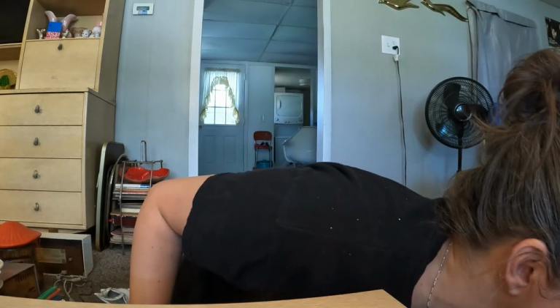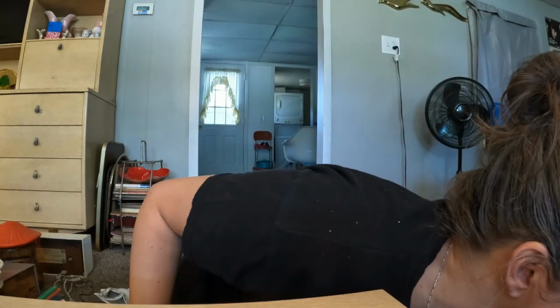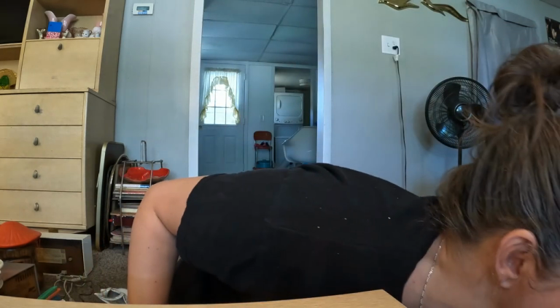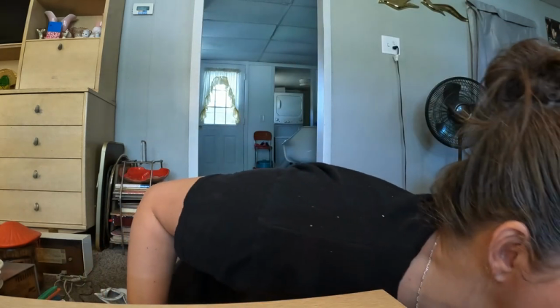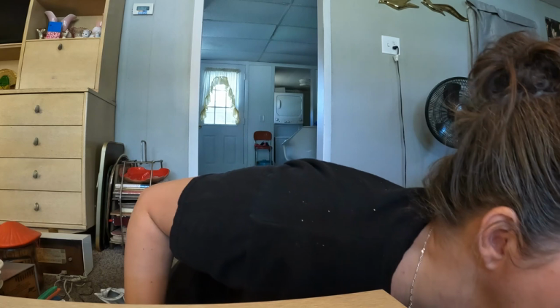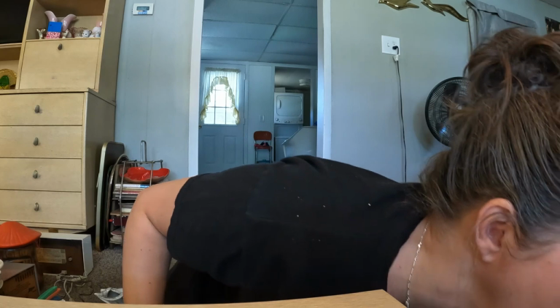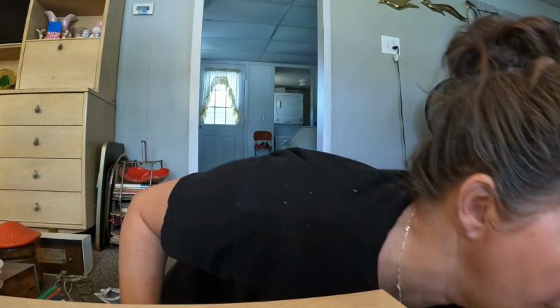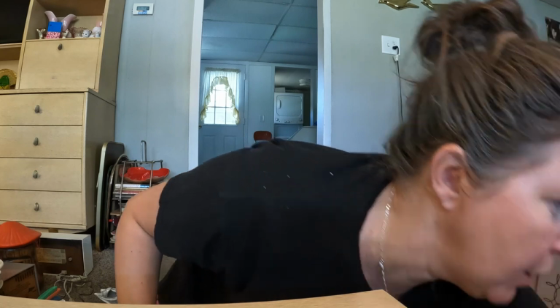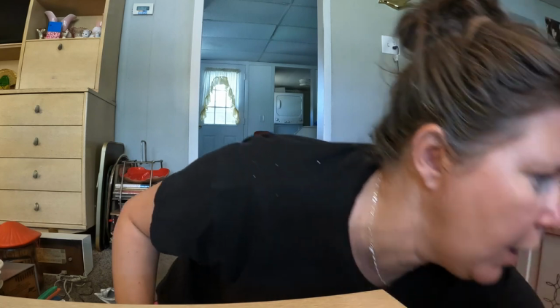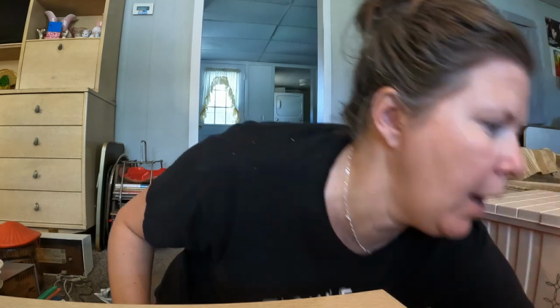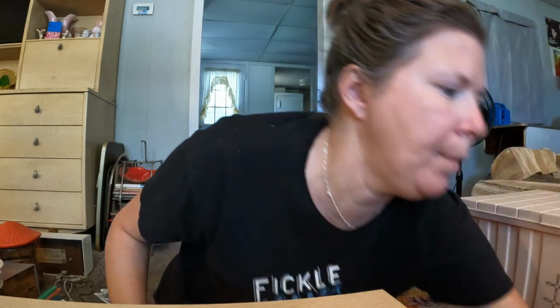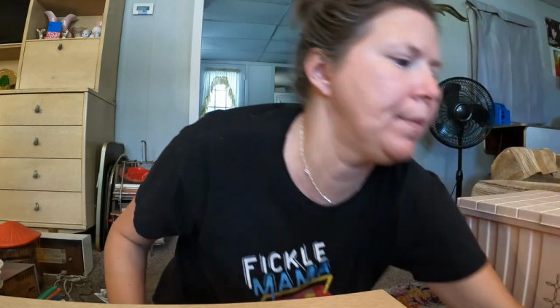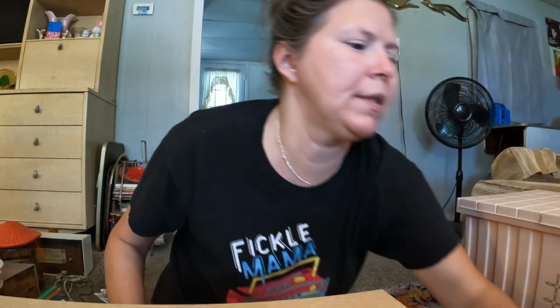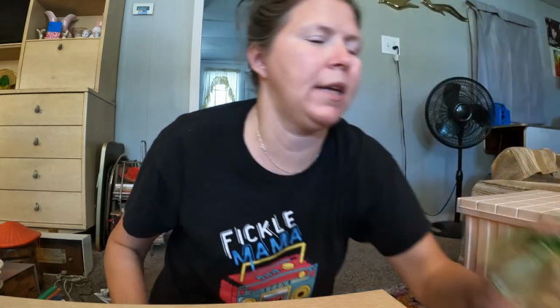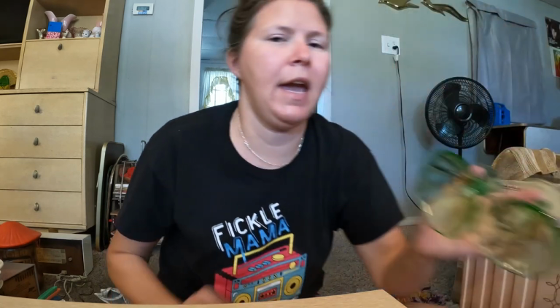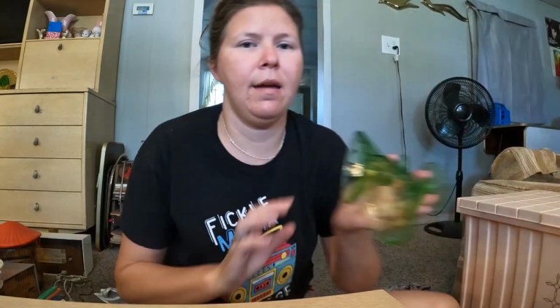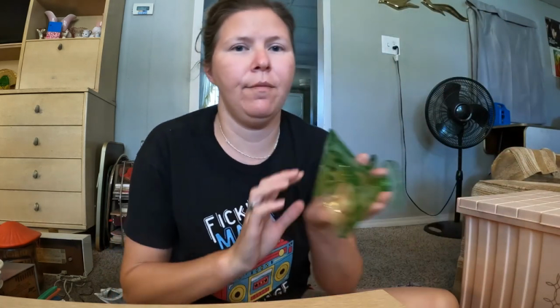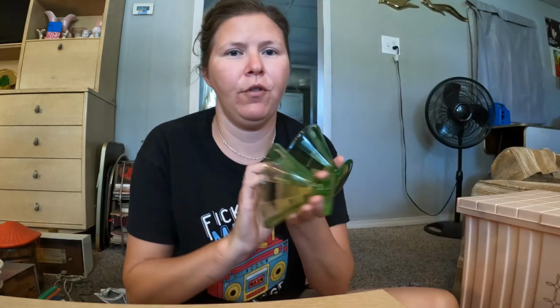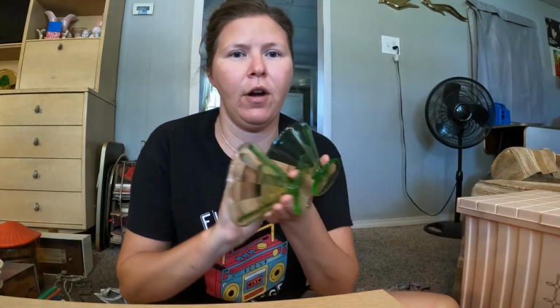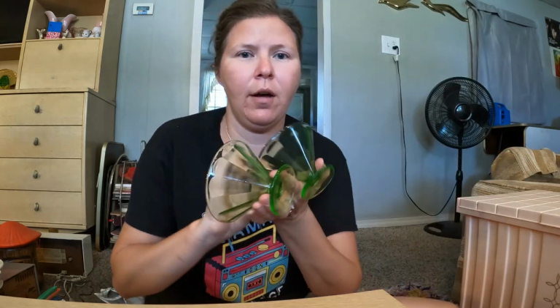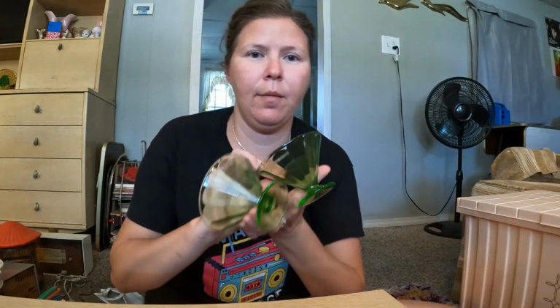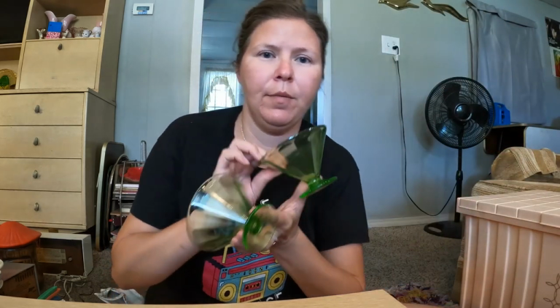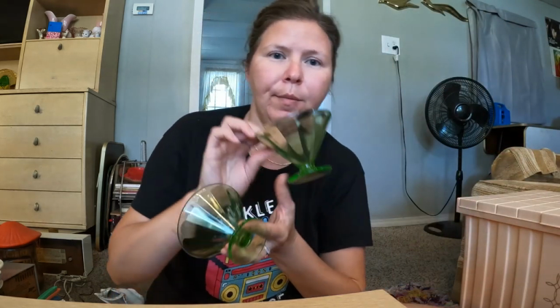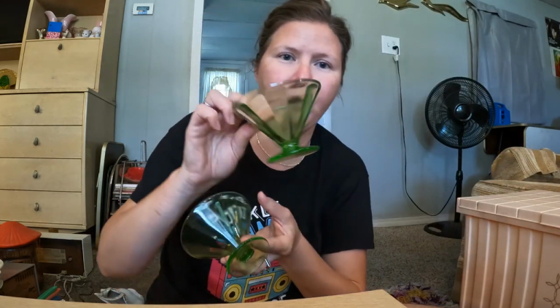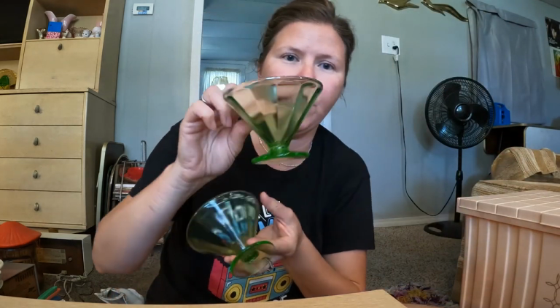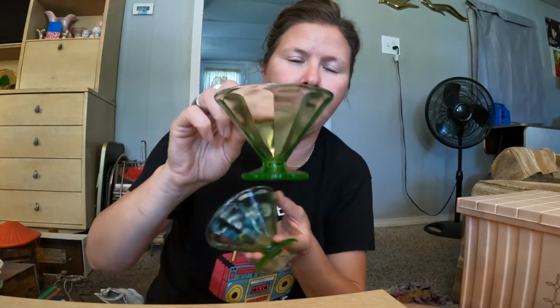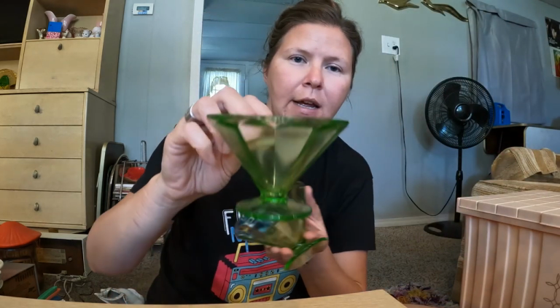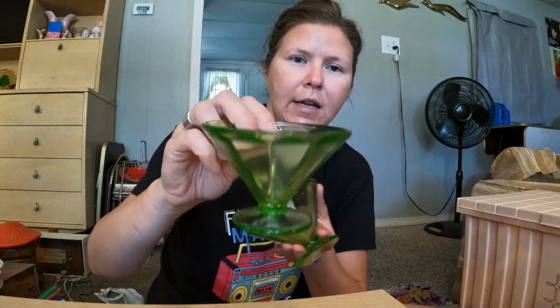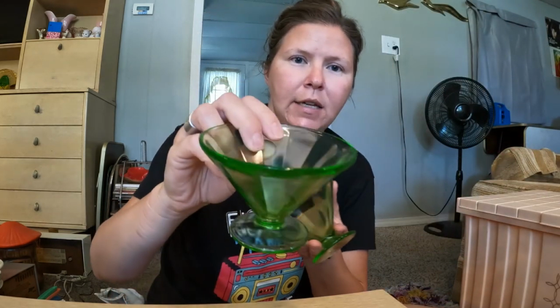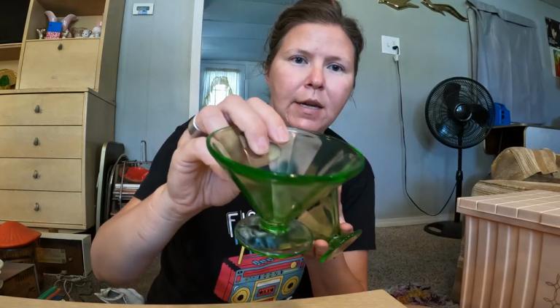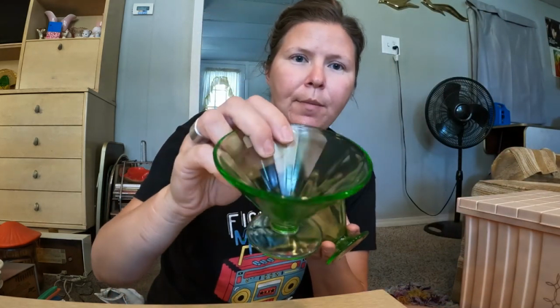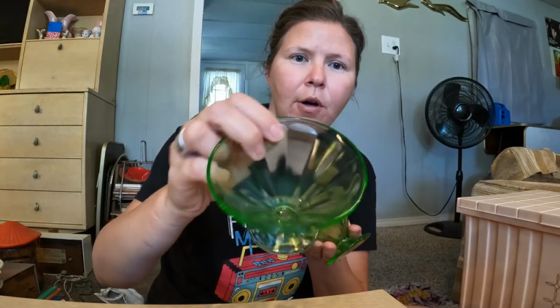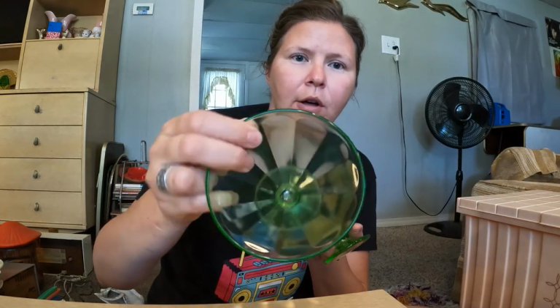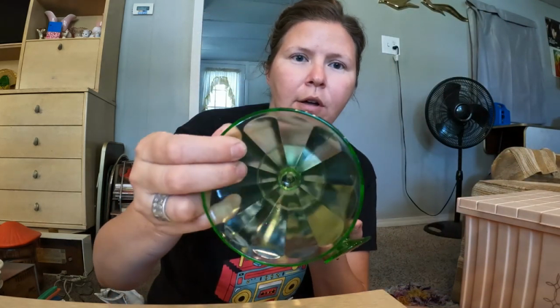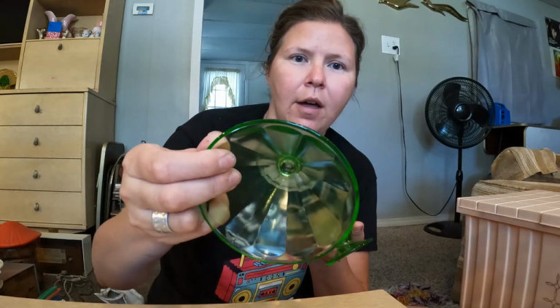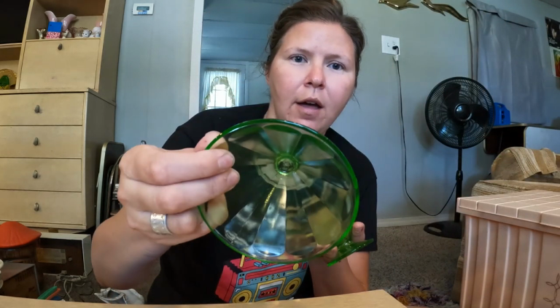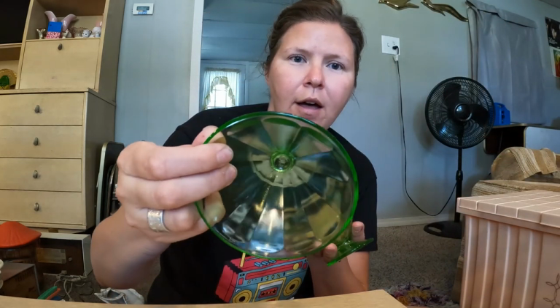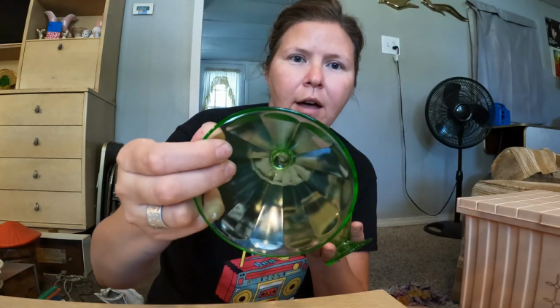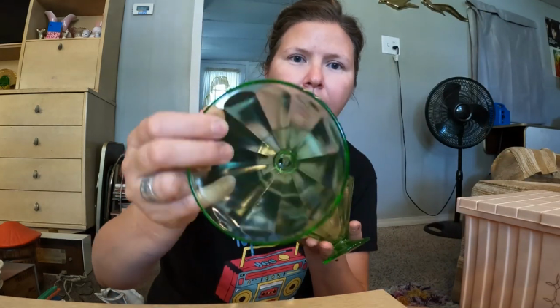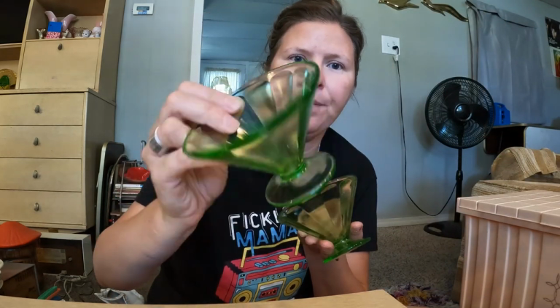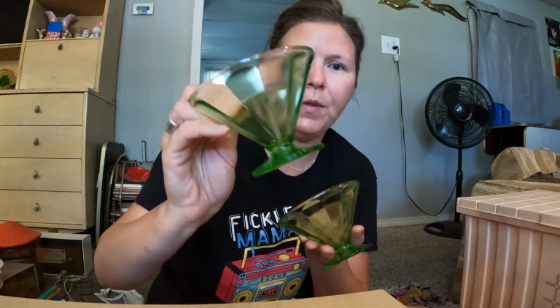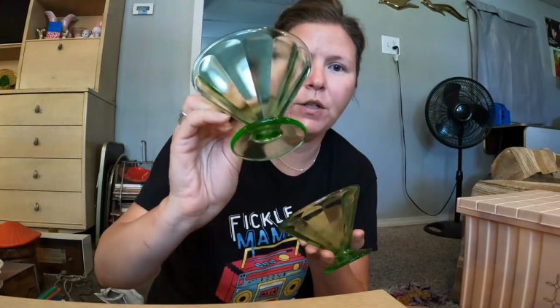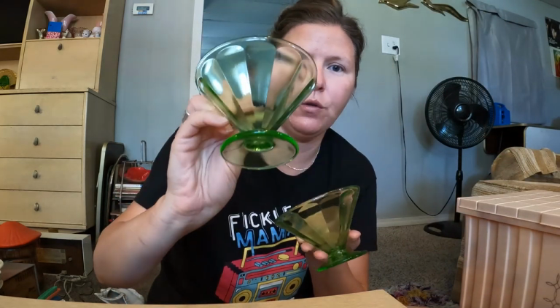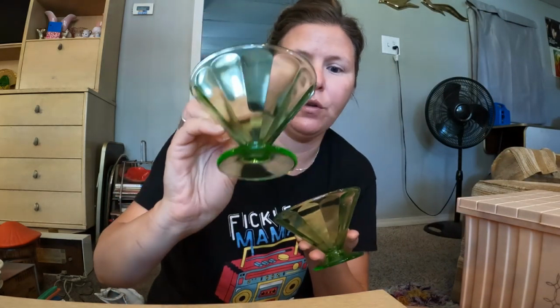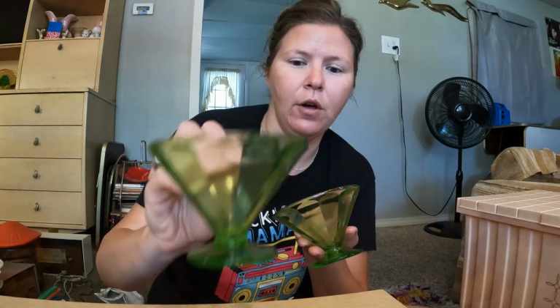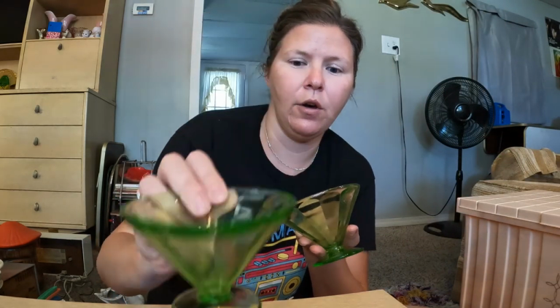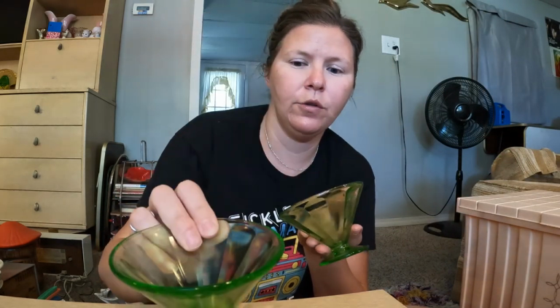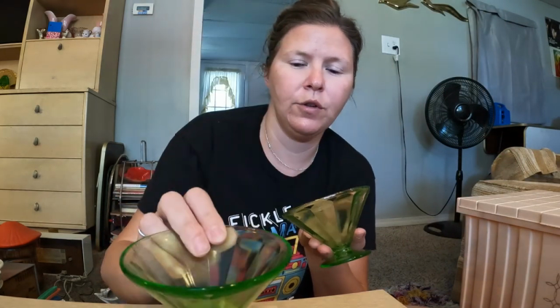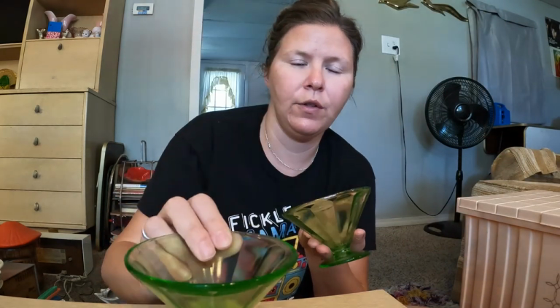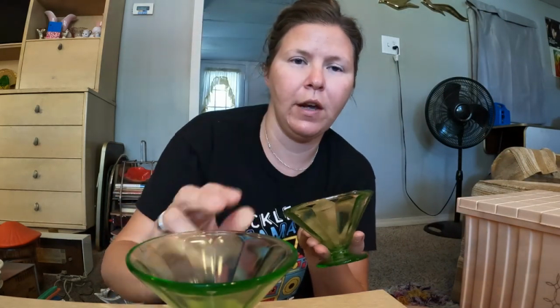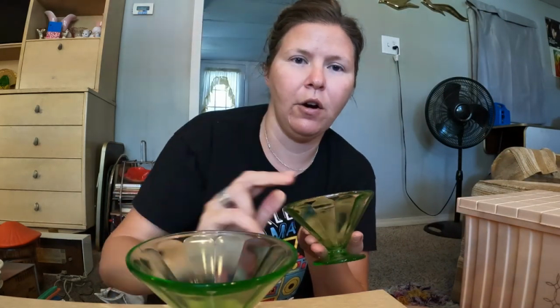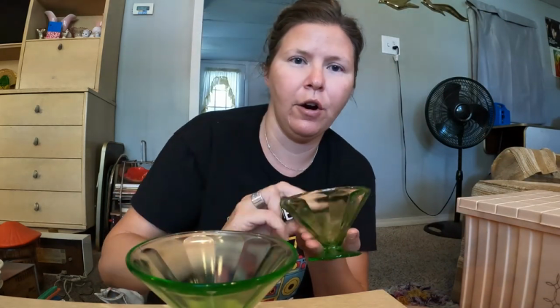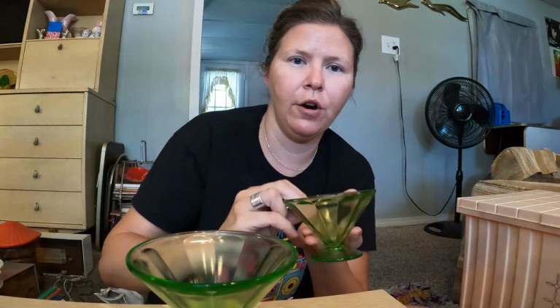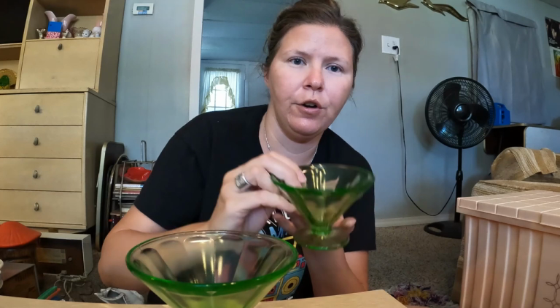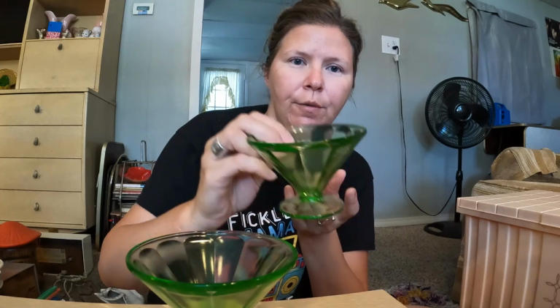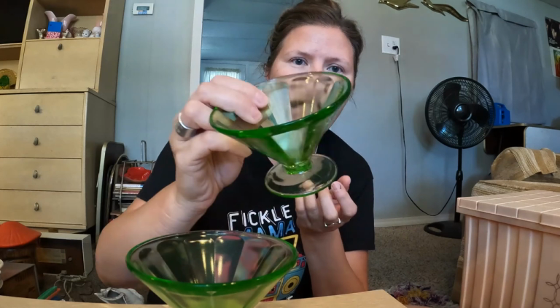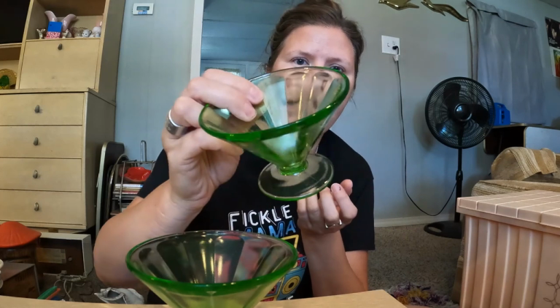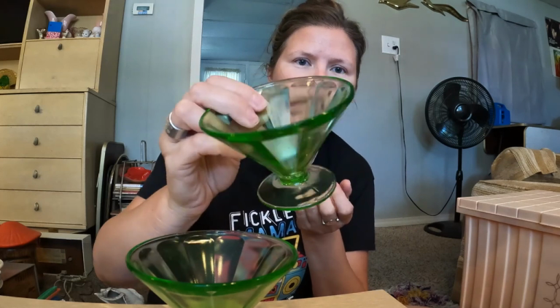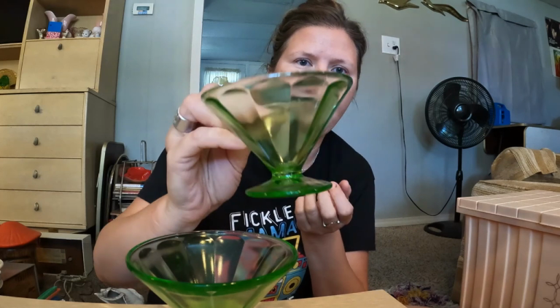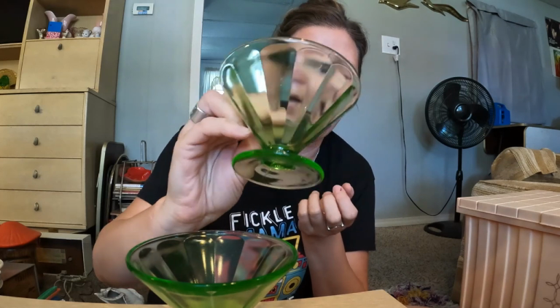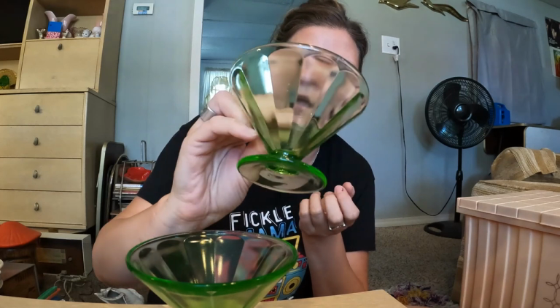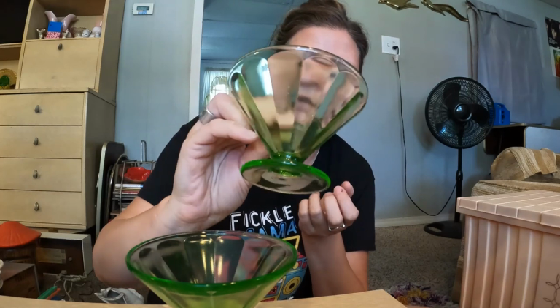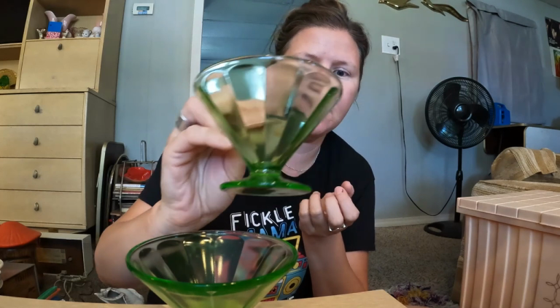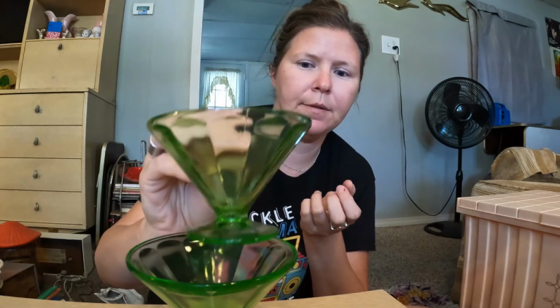These sherbet cups came from the Bern Antique Mall. They do glow, so they are uranium glass.